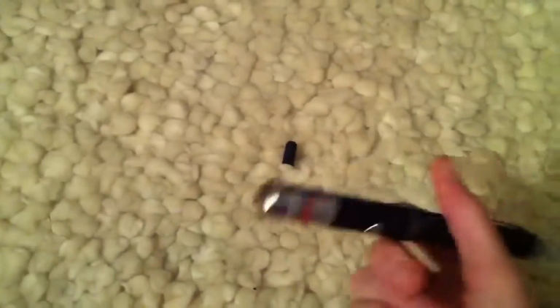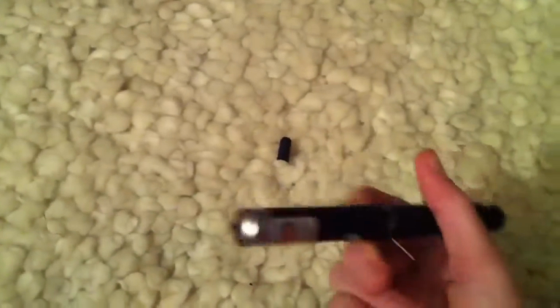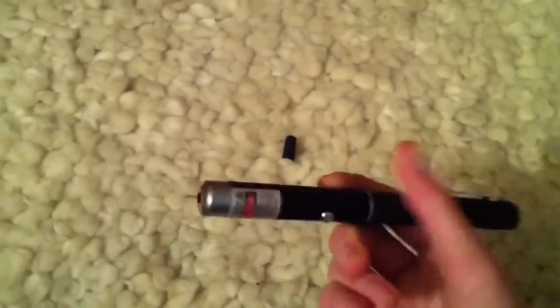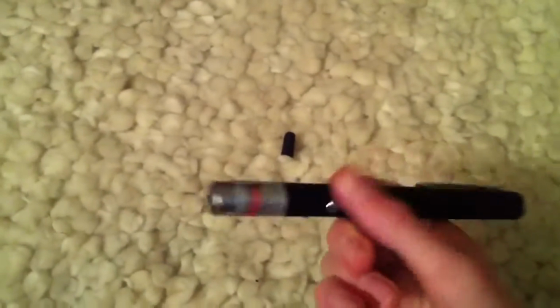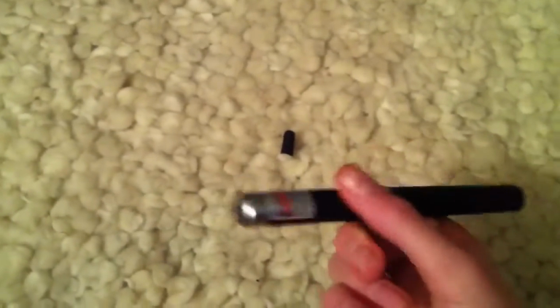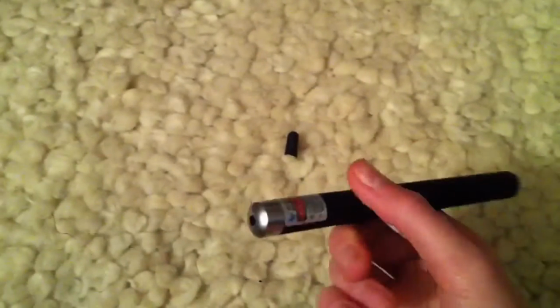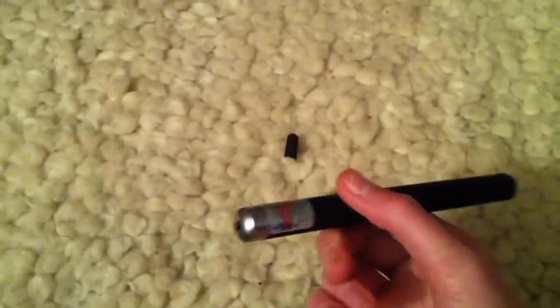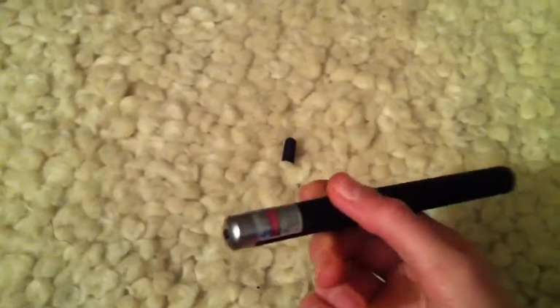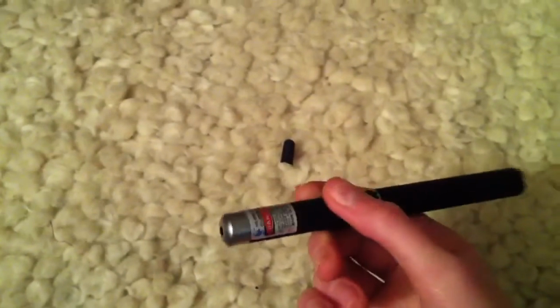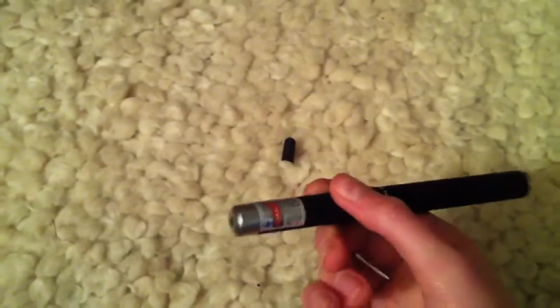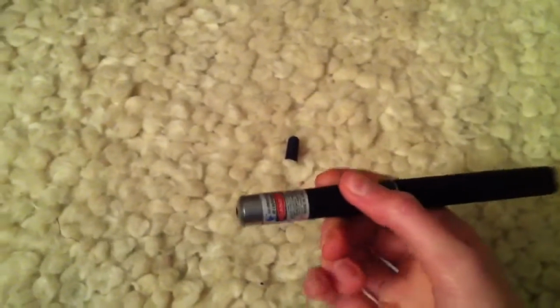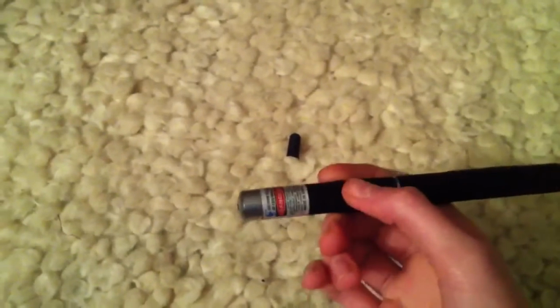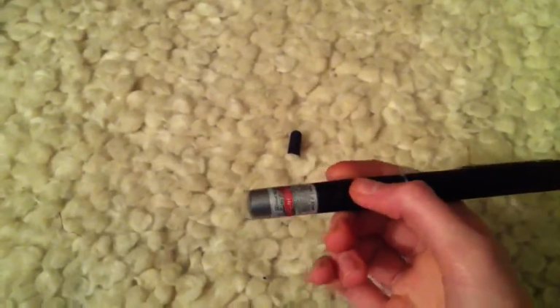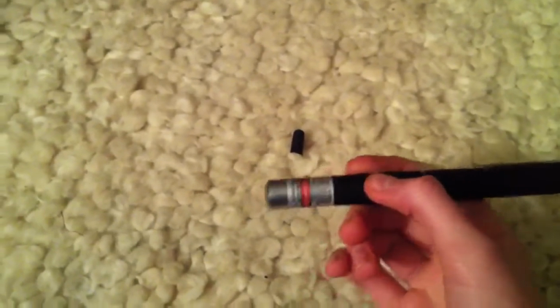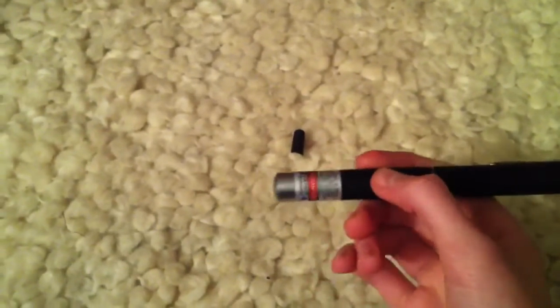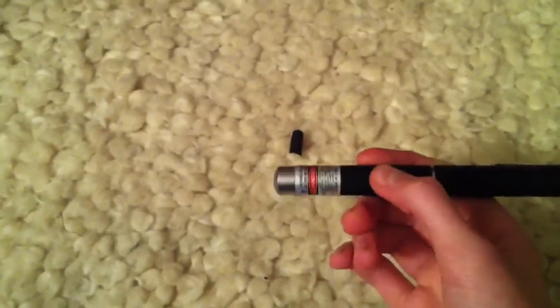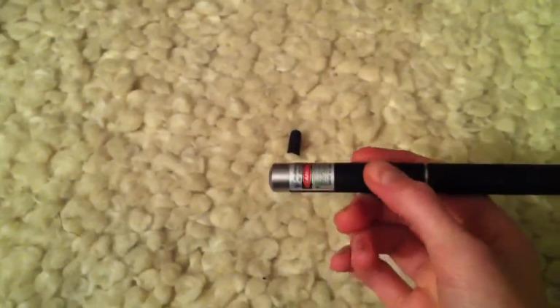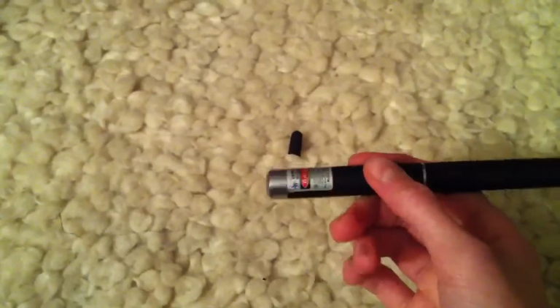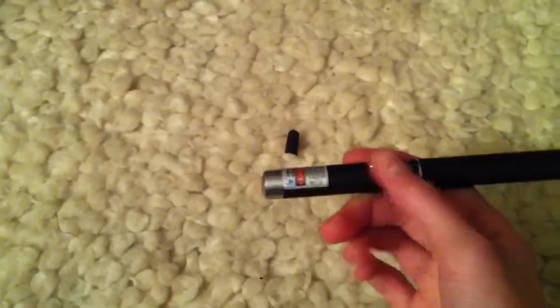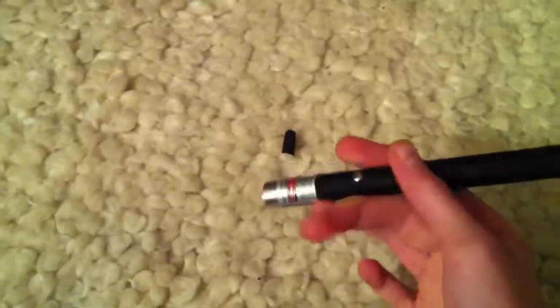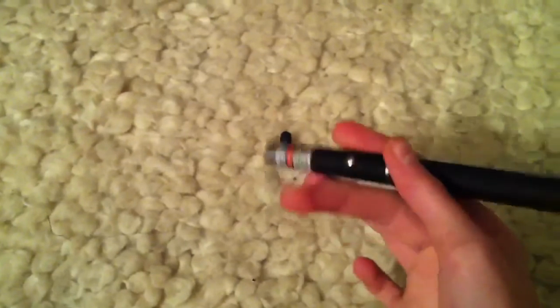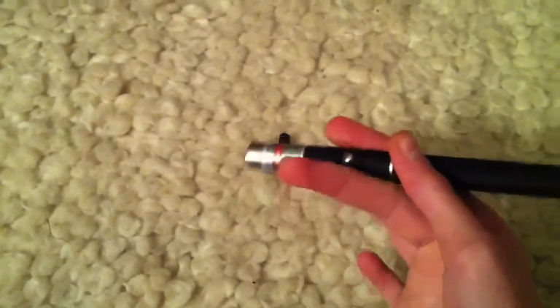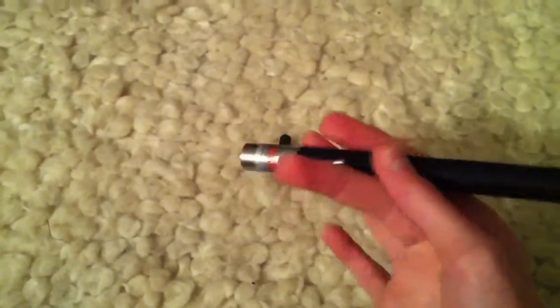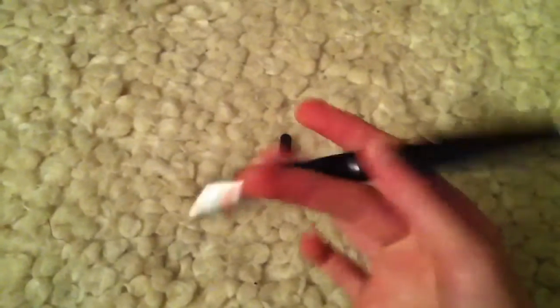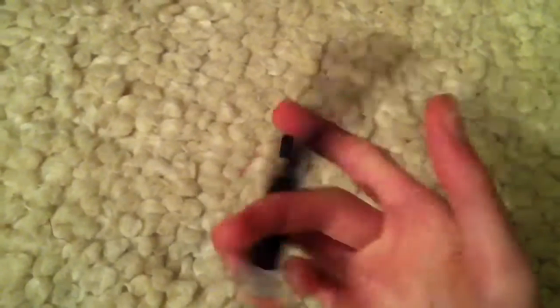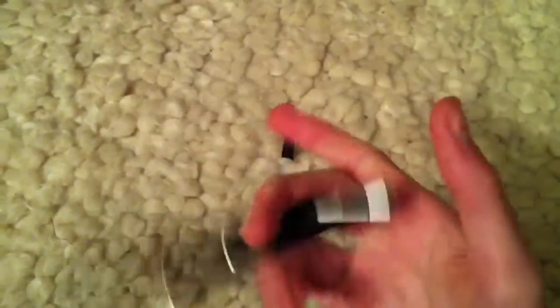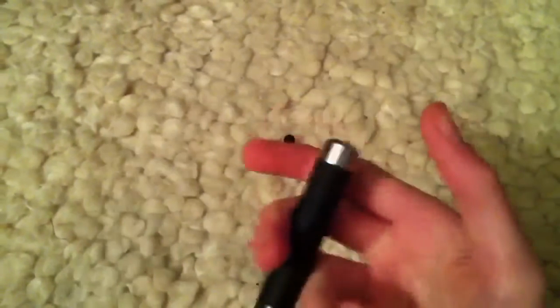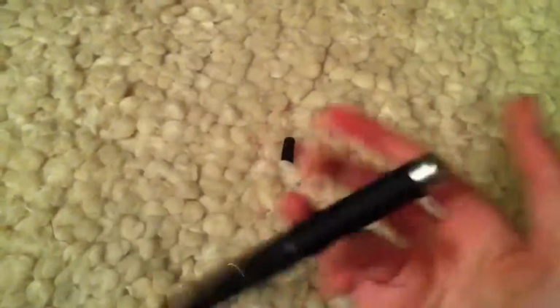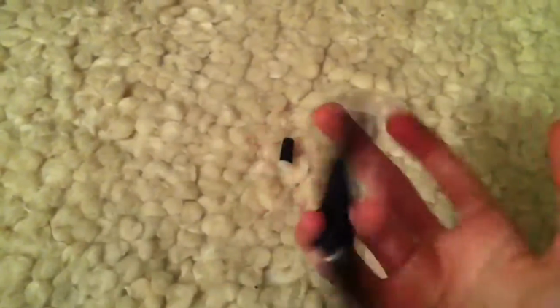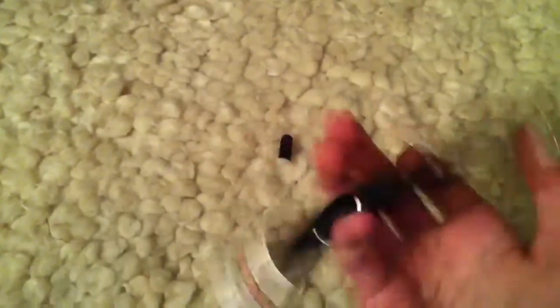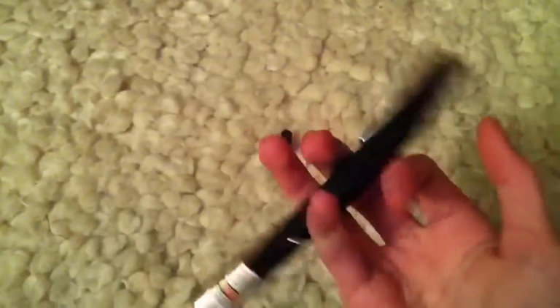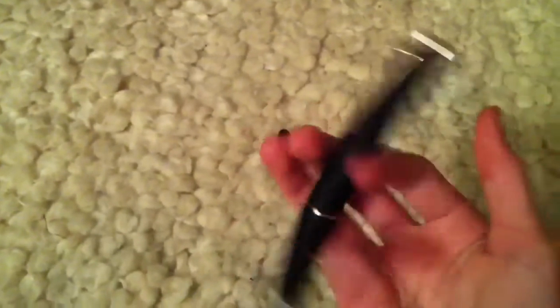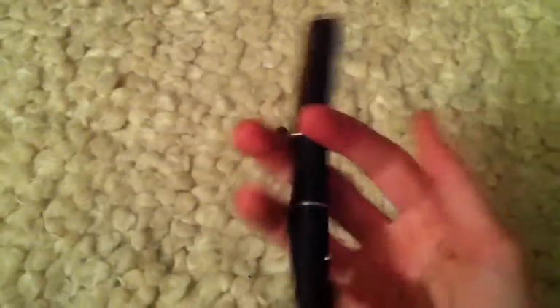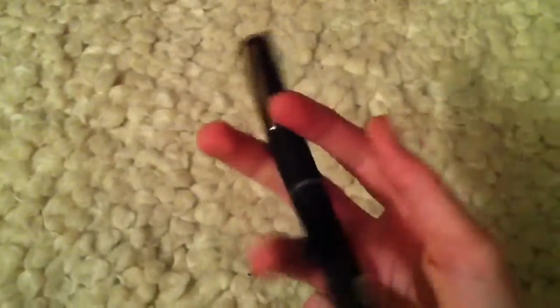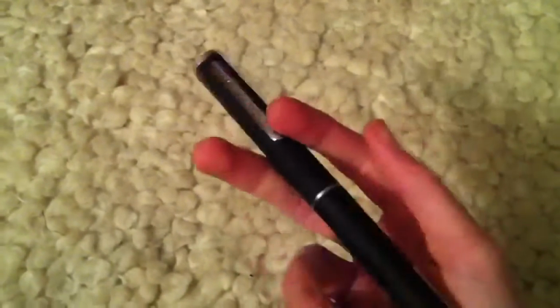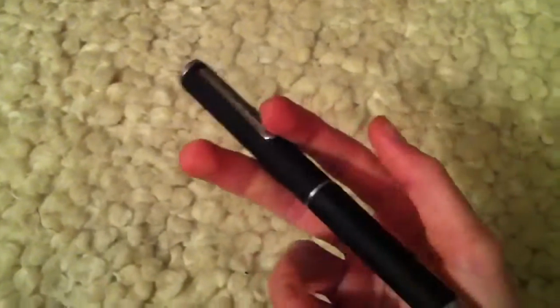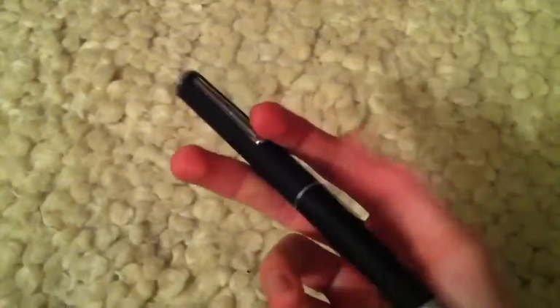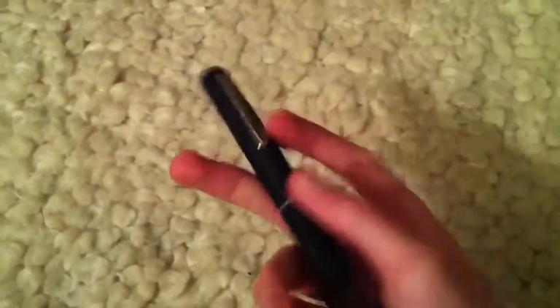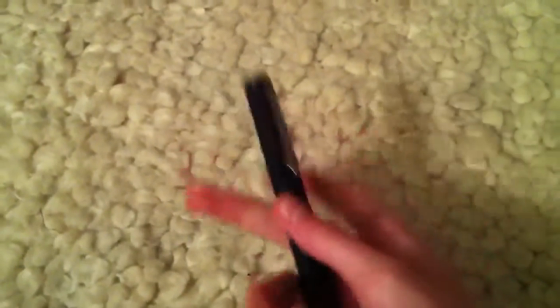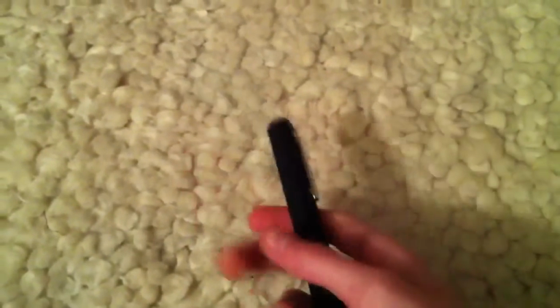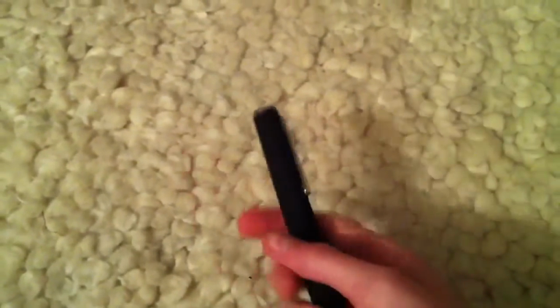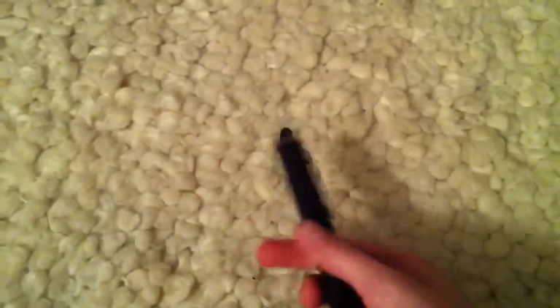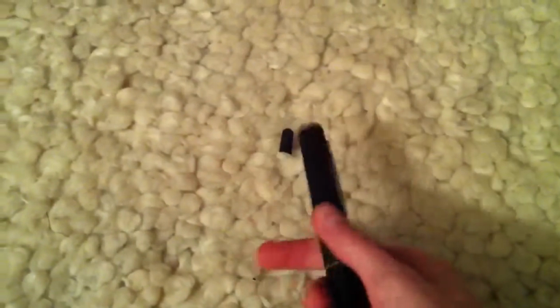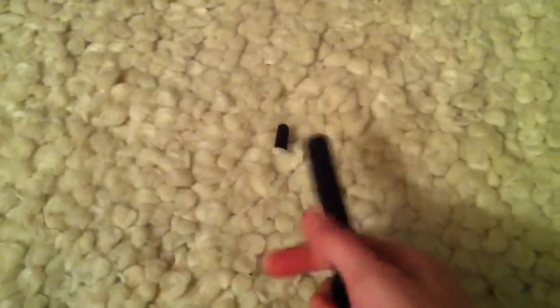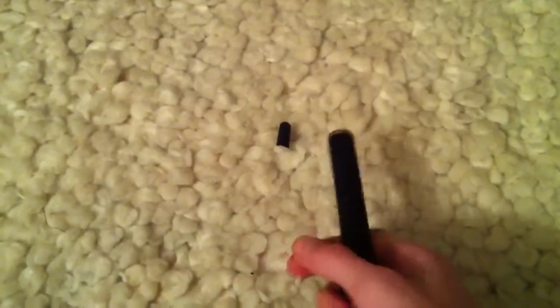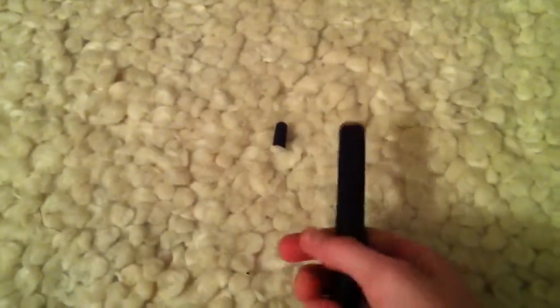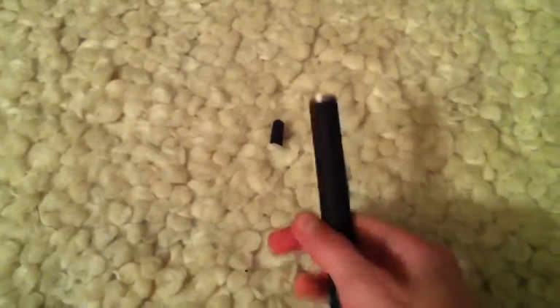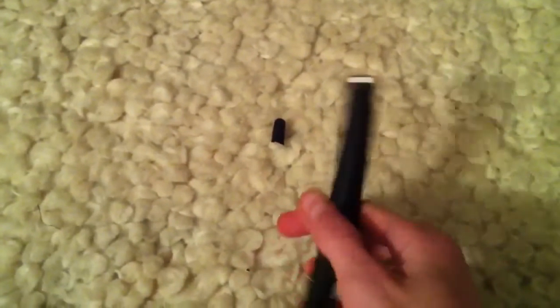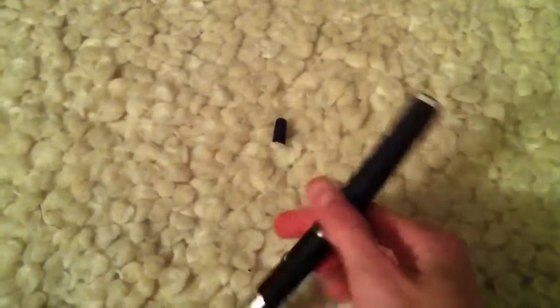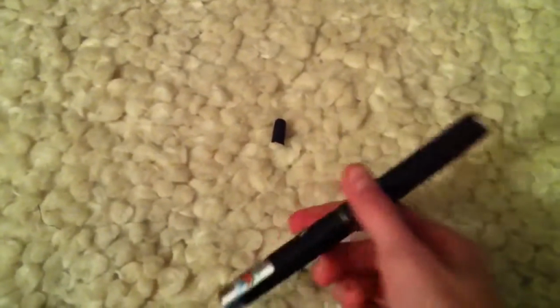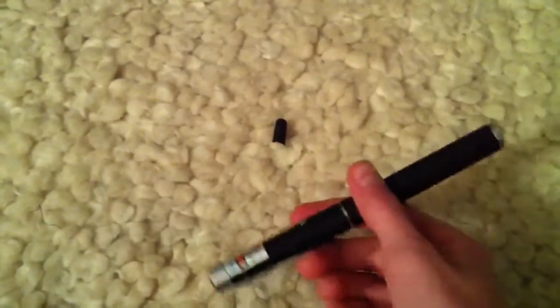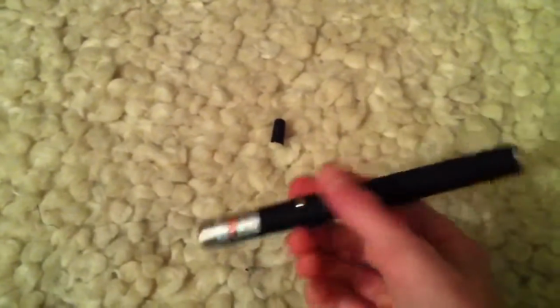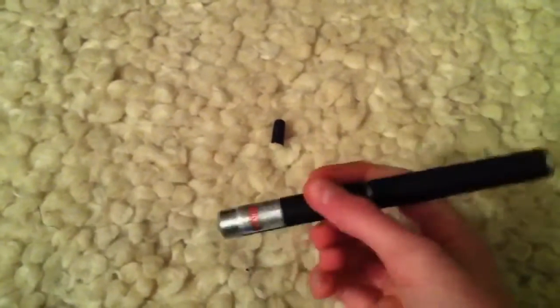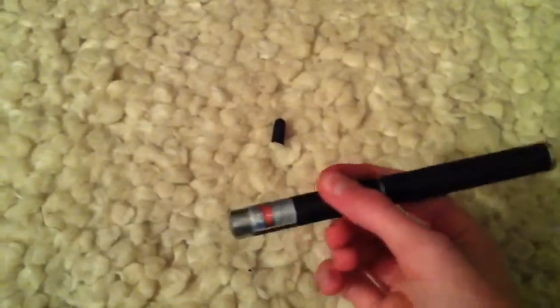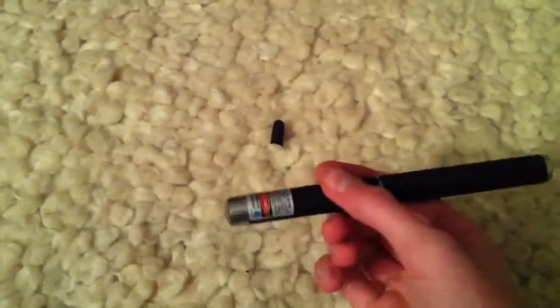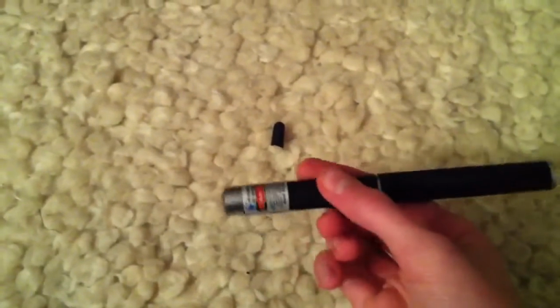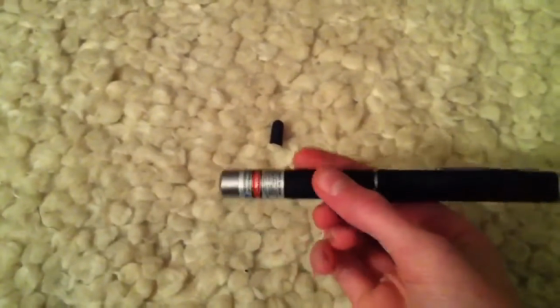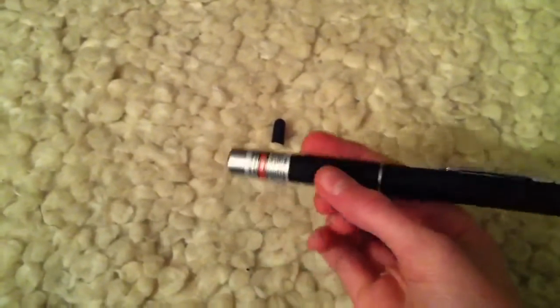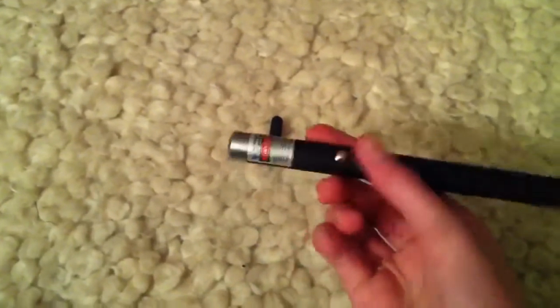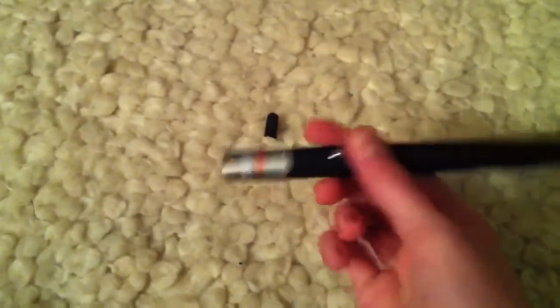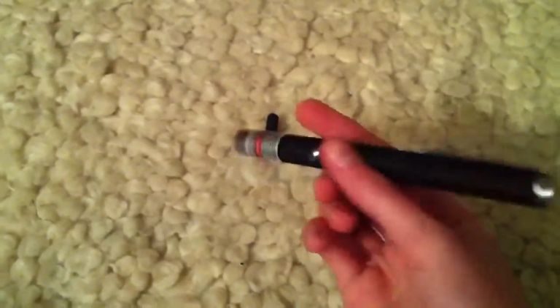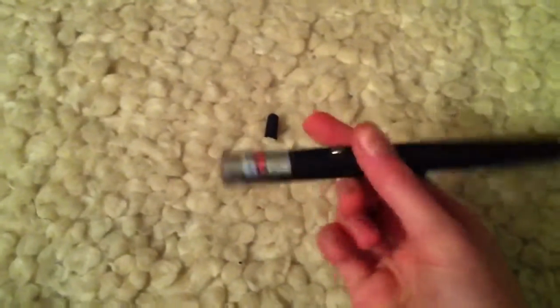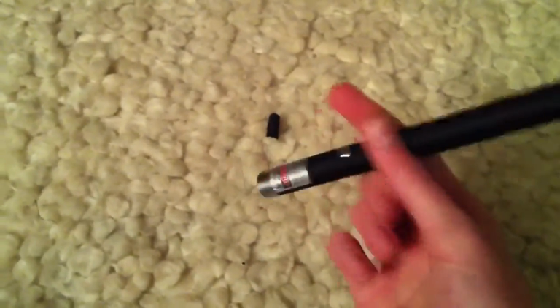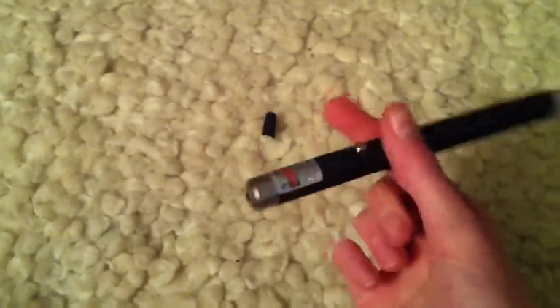Check out my review of this laser — it's pretty cool. I think I posted a link of where to get it somewhere. It's just Amazon — look it up.